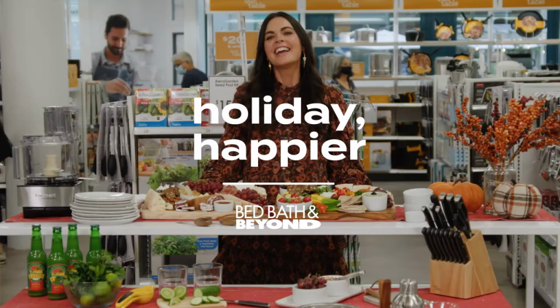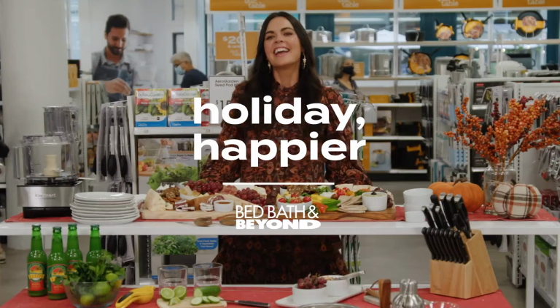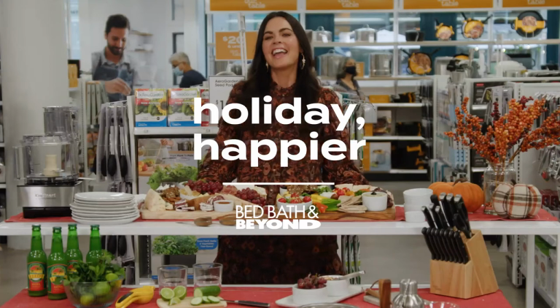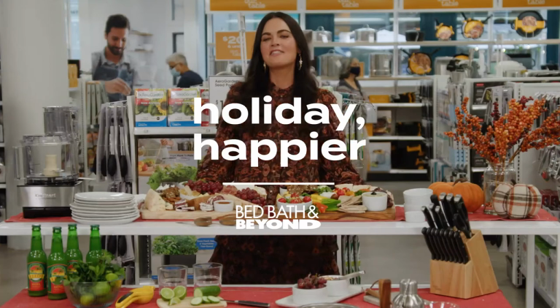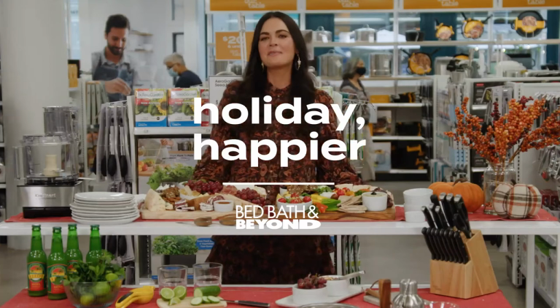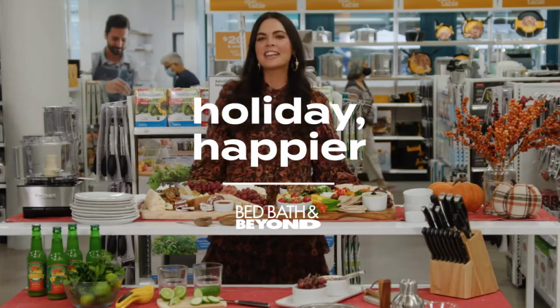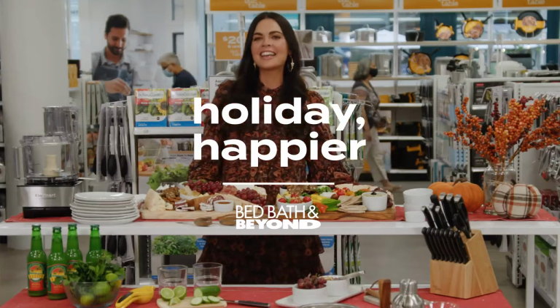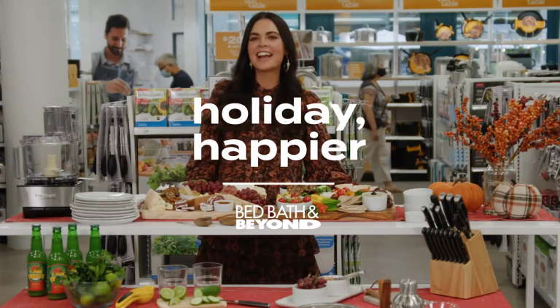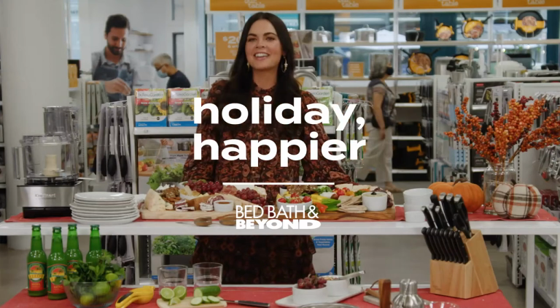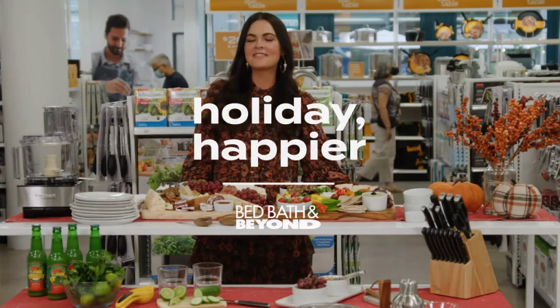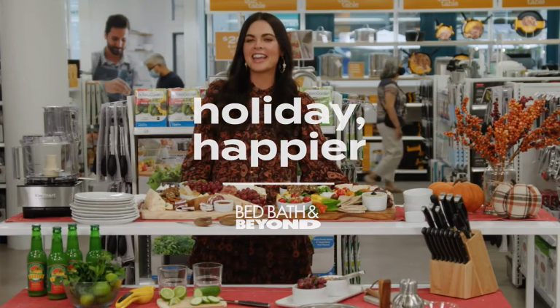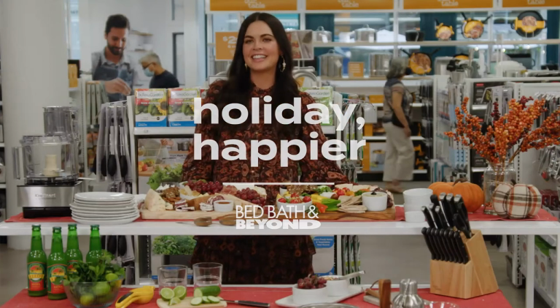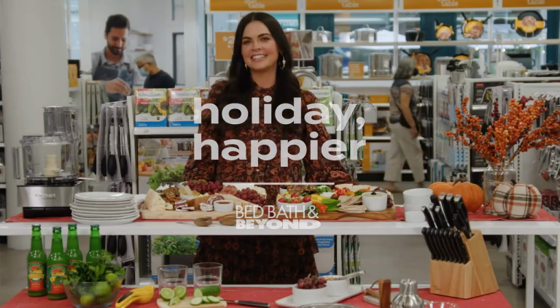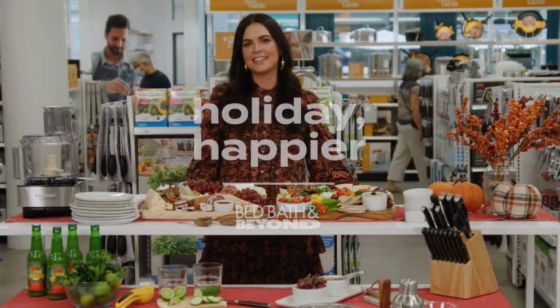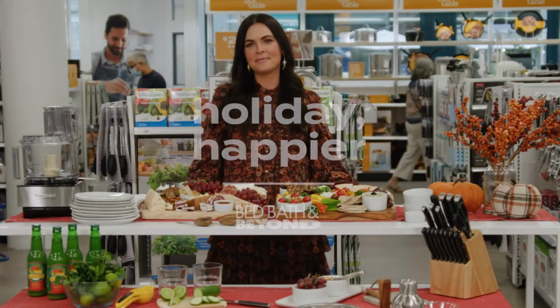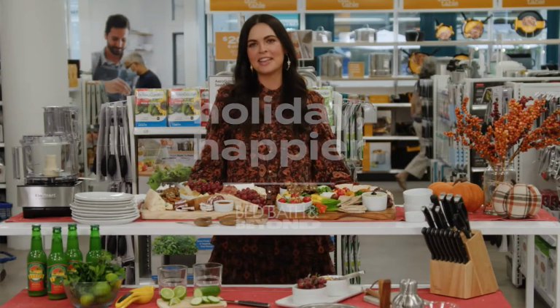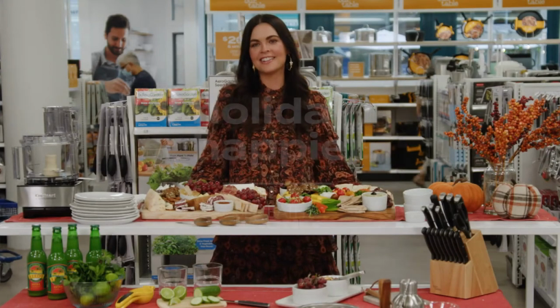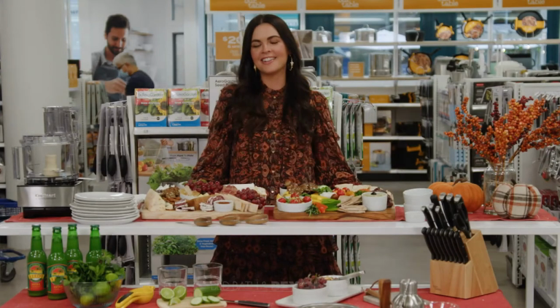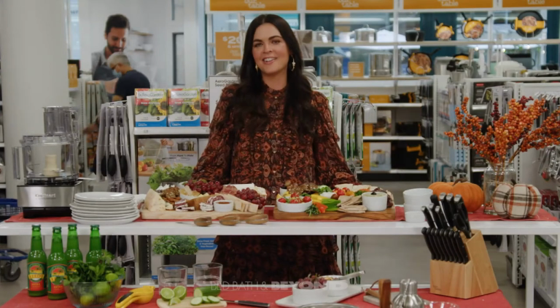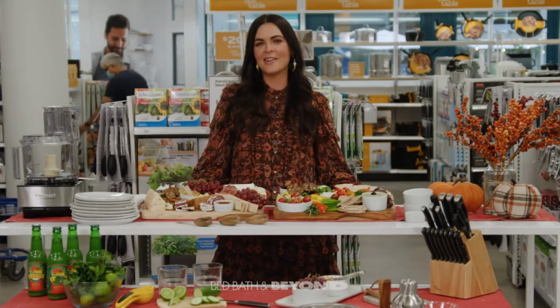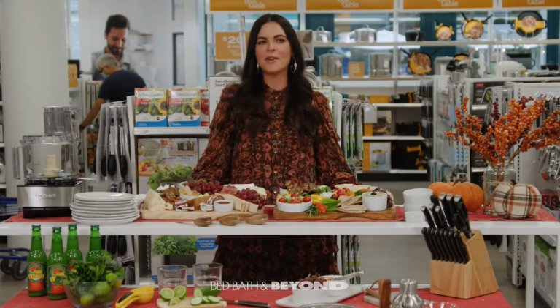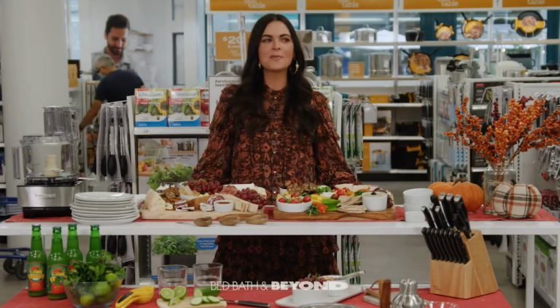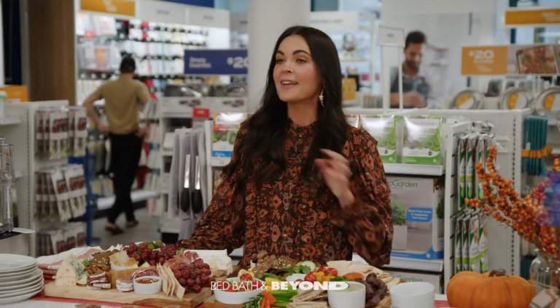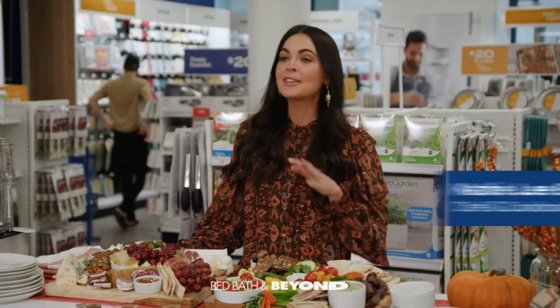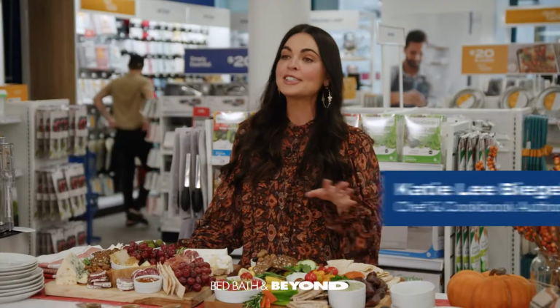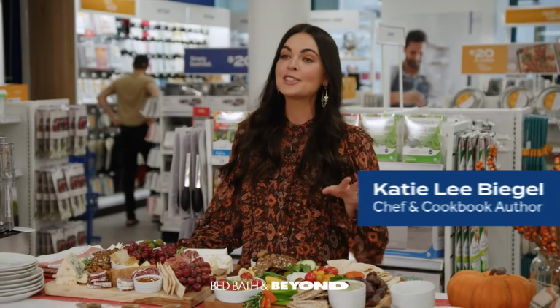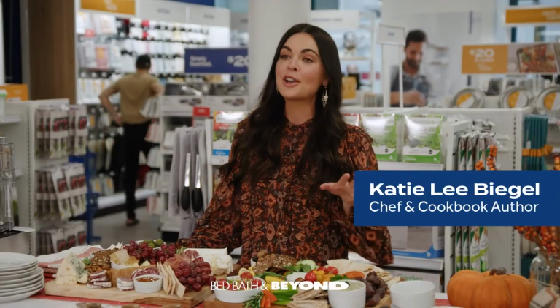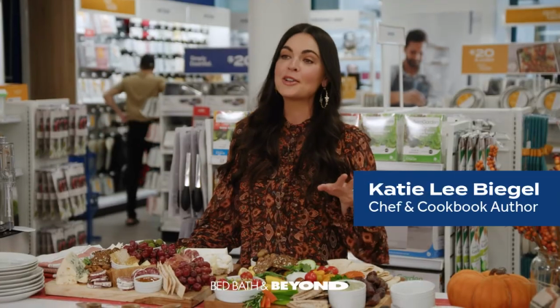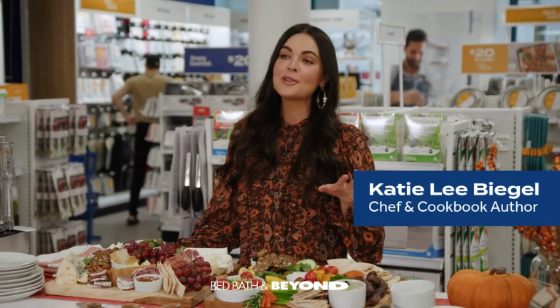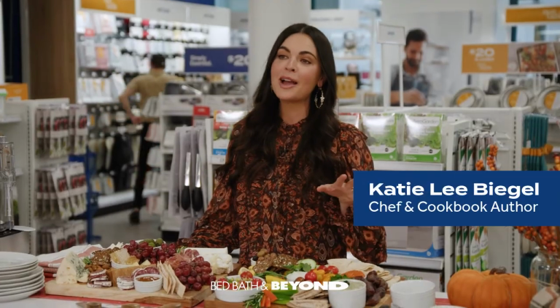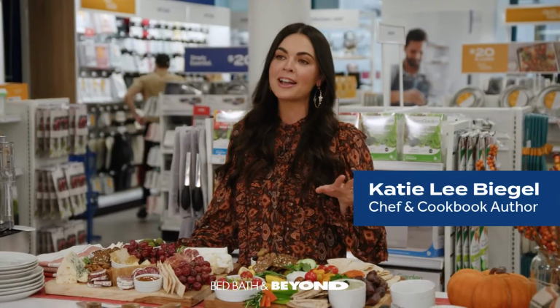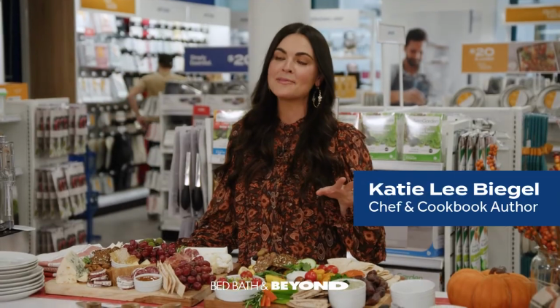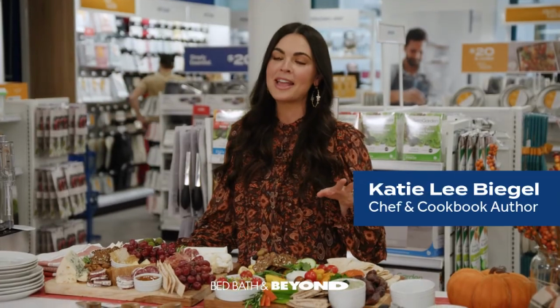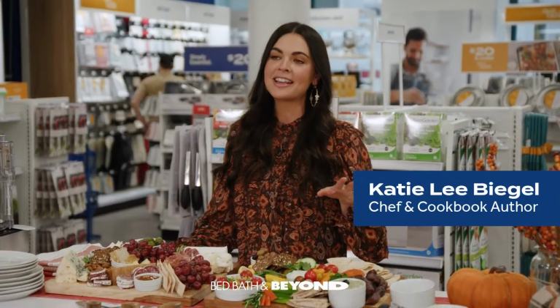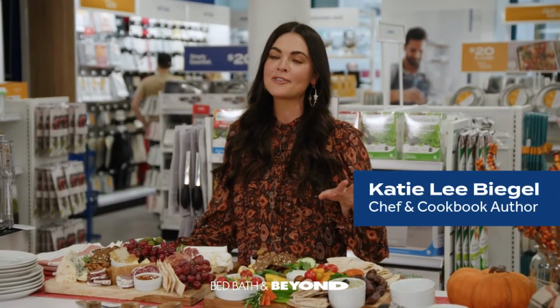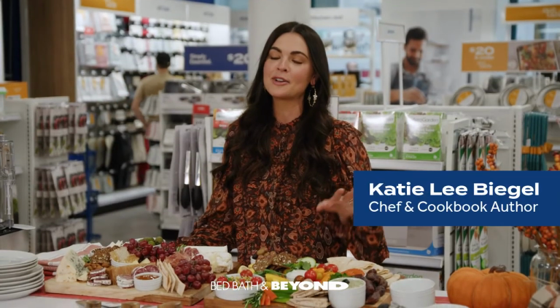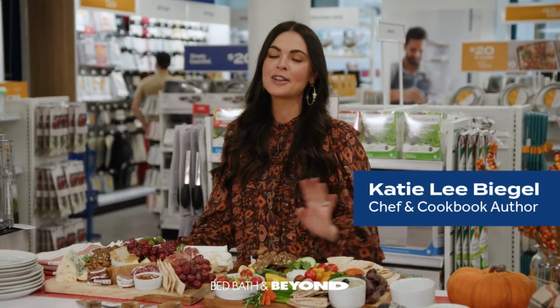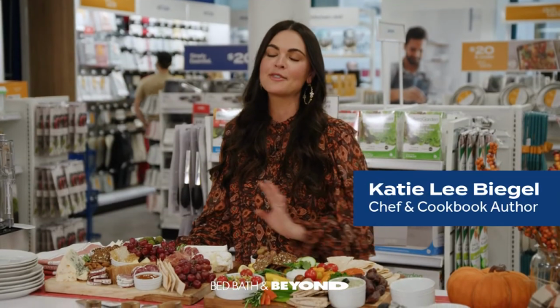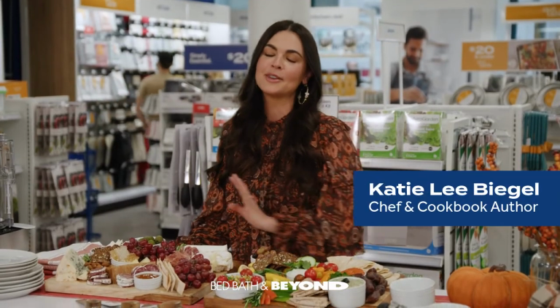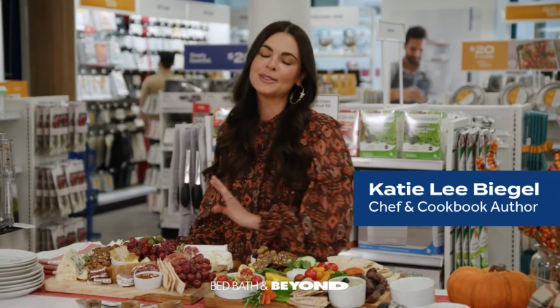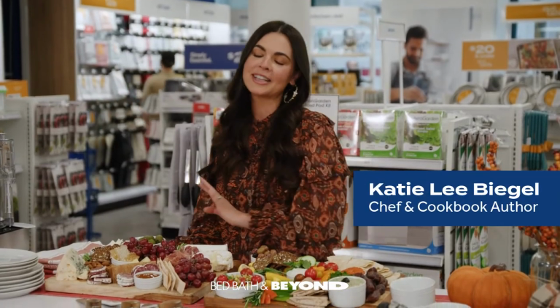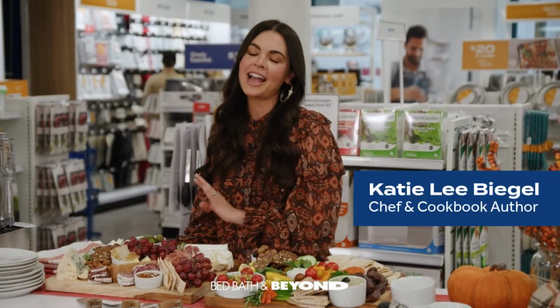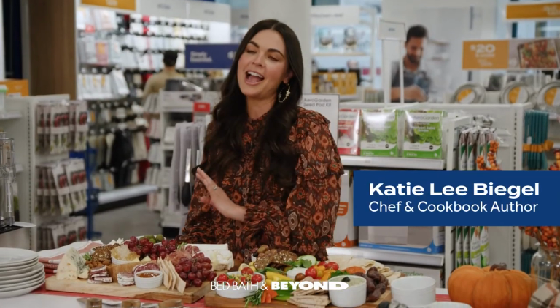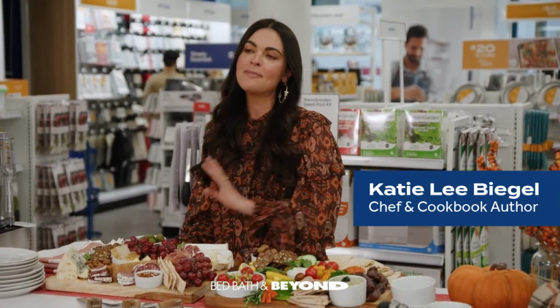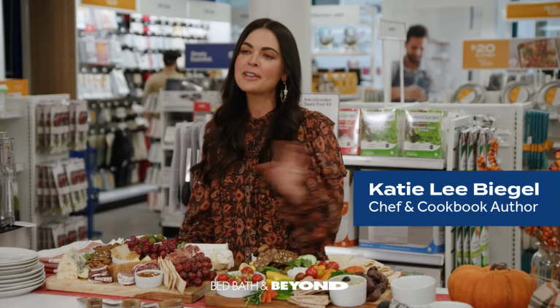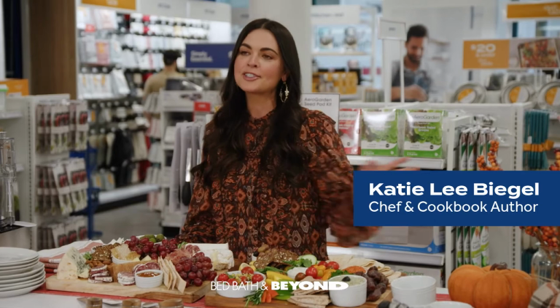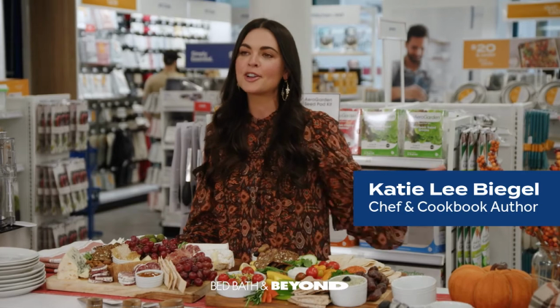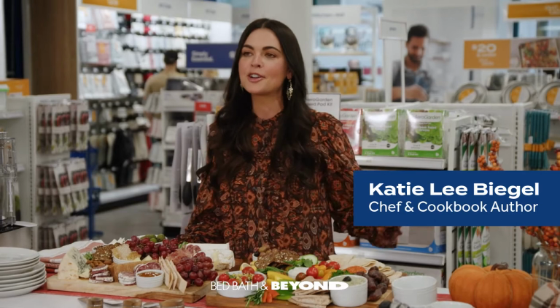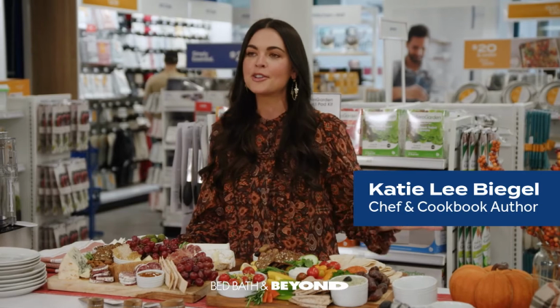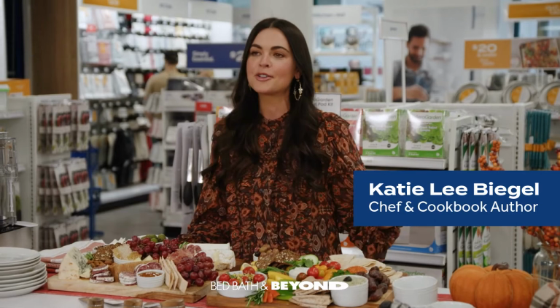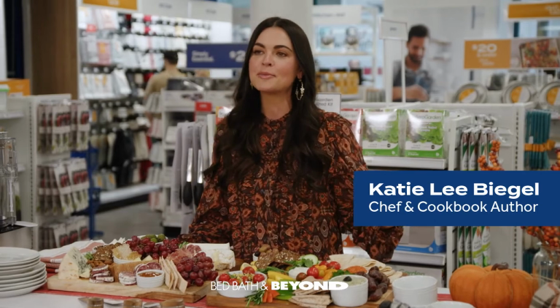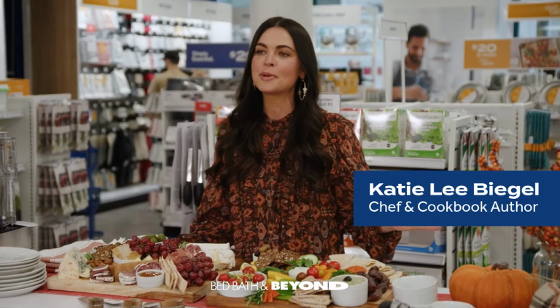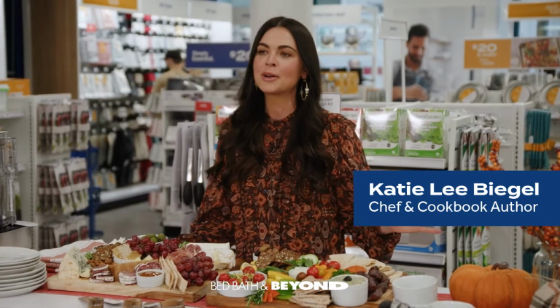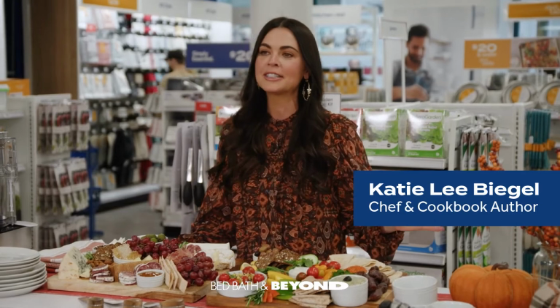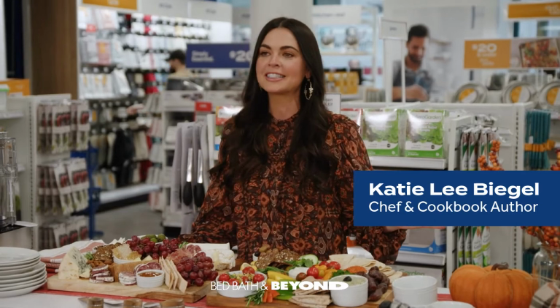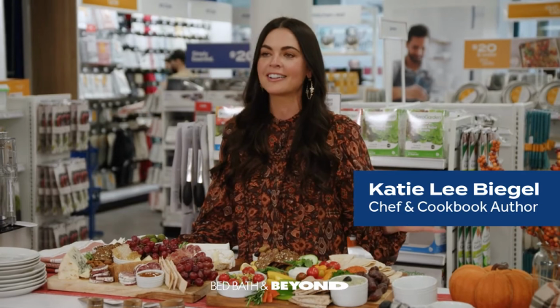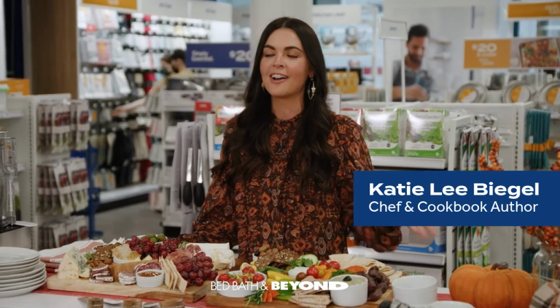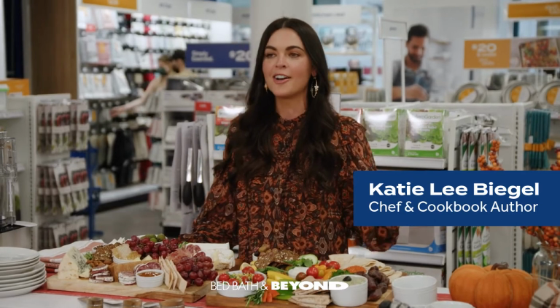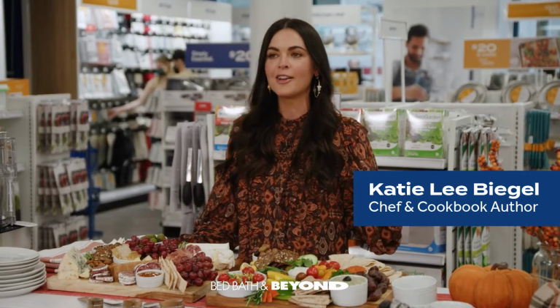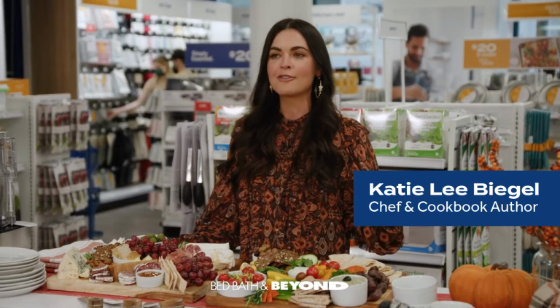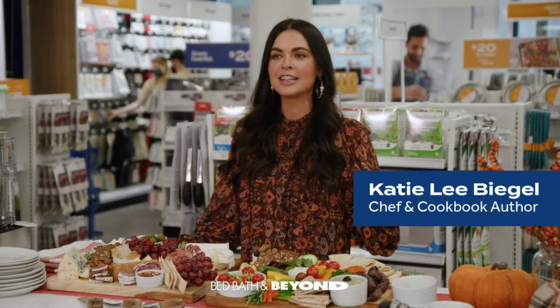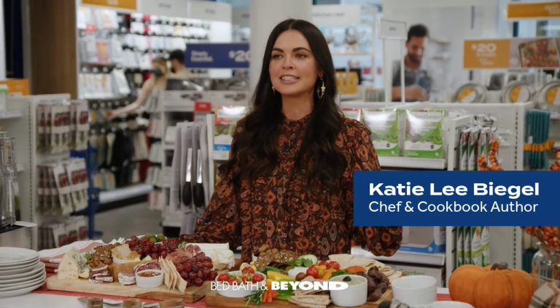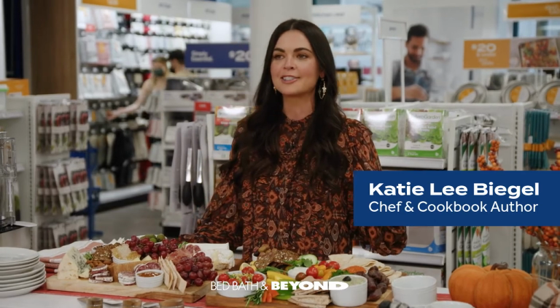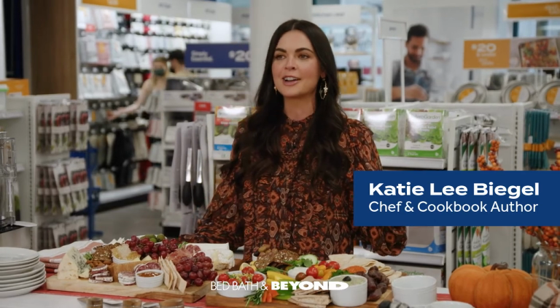Hey everybody, I'm Katie Lee Beagle. I'm going to show you how to make one of those epic charcuterie boards that are all over Instagram.